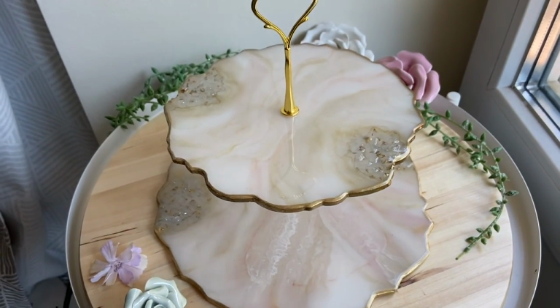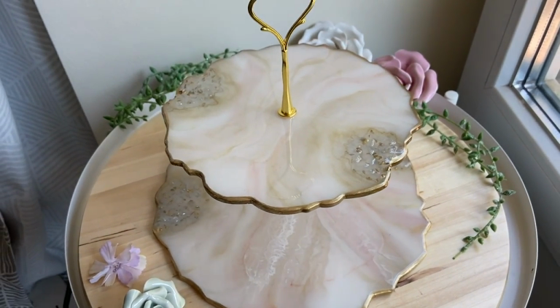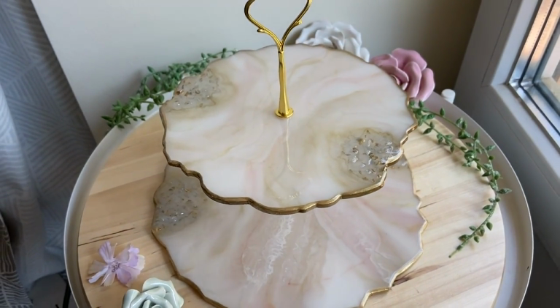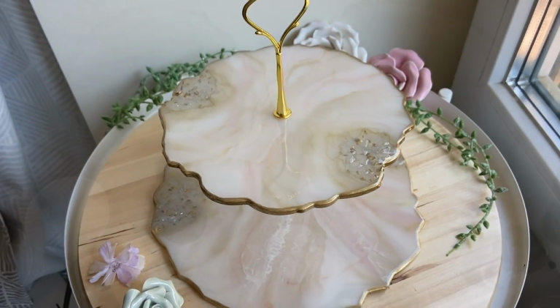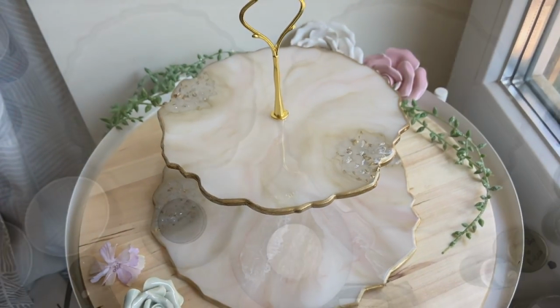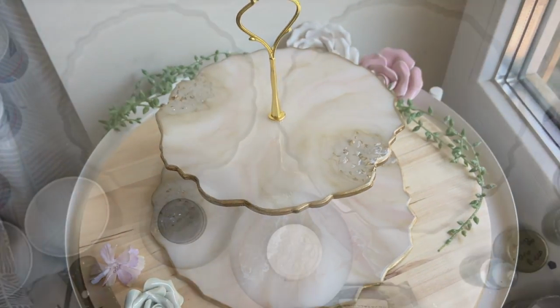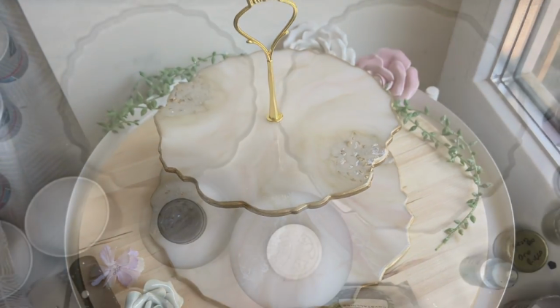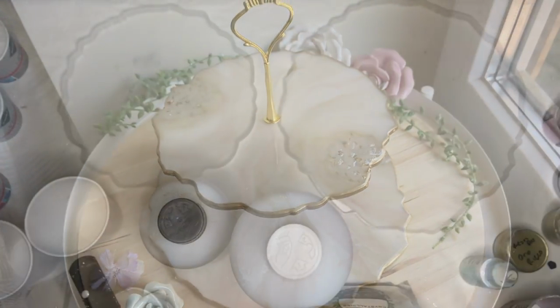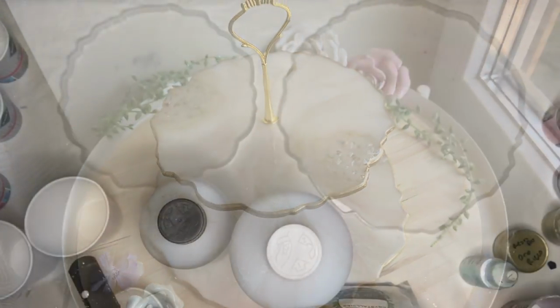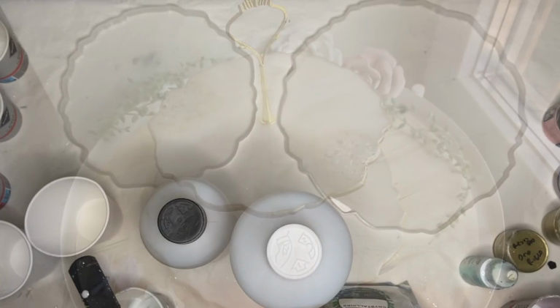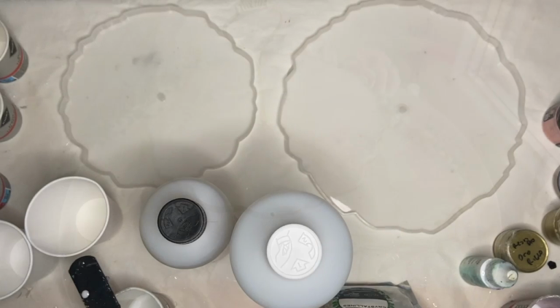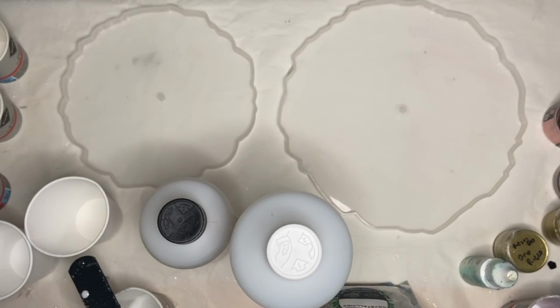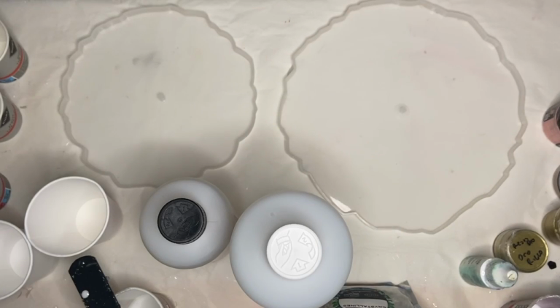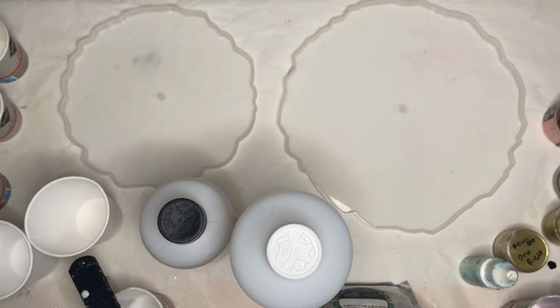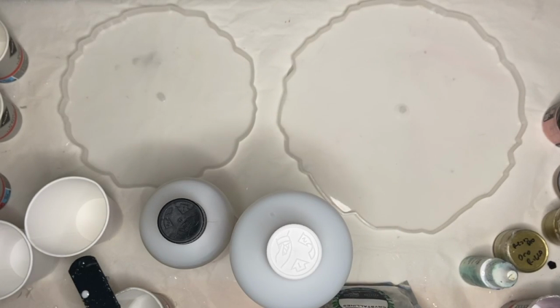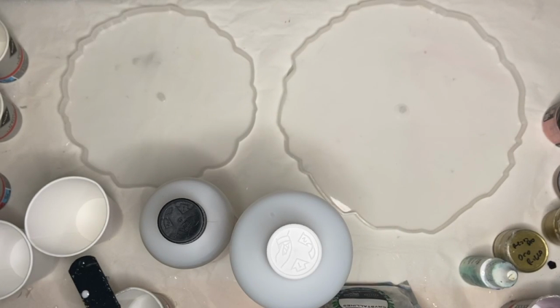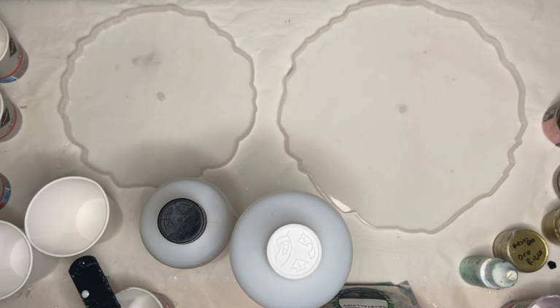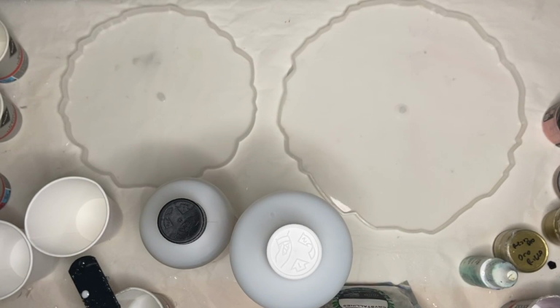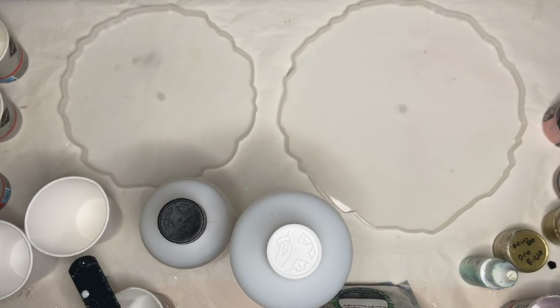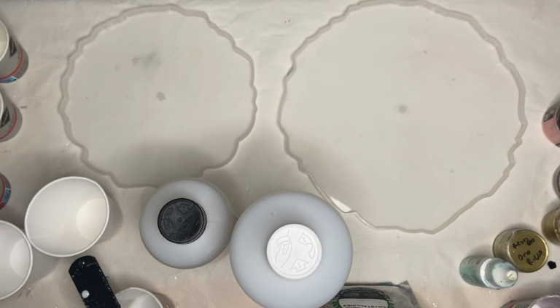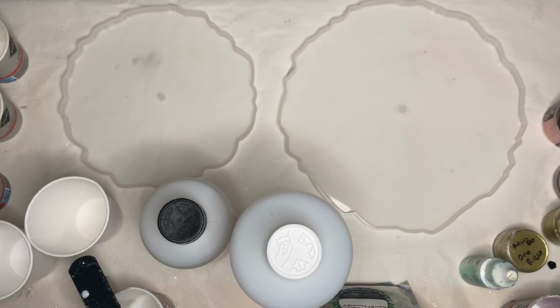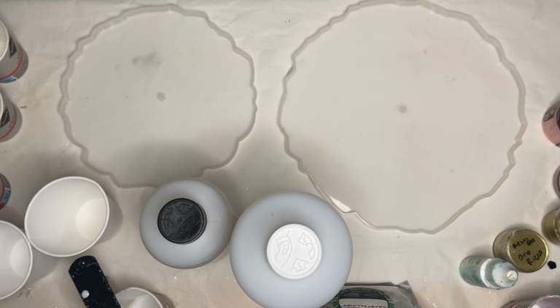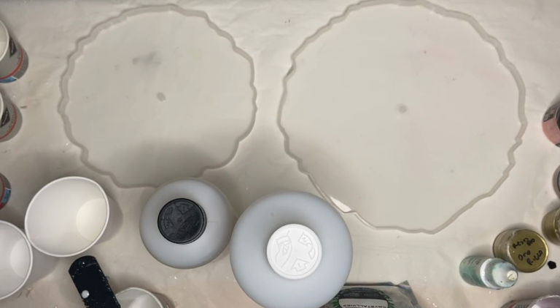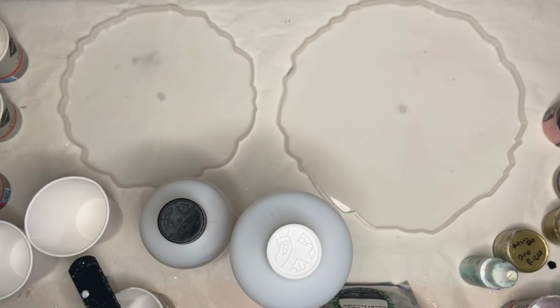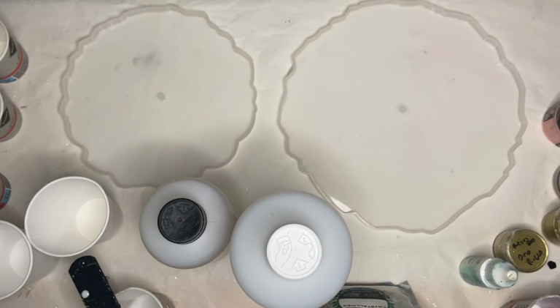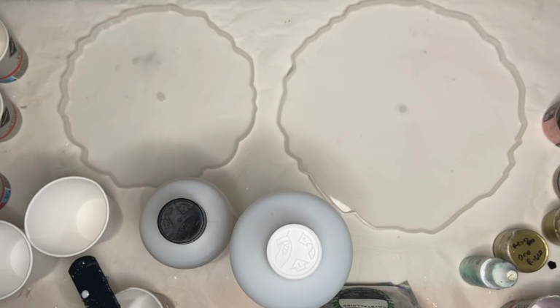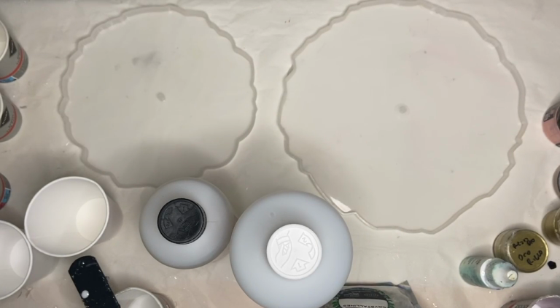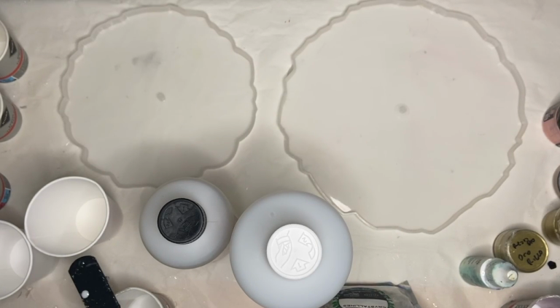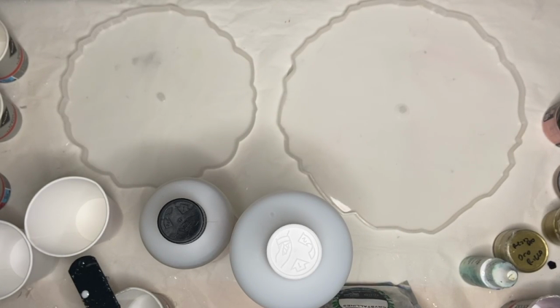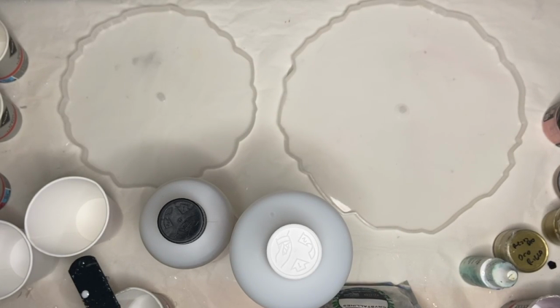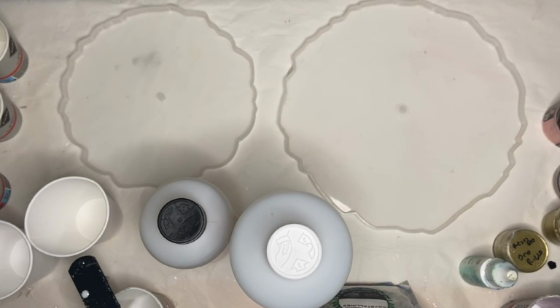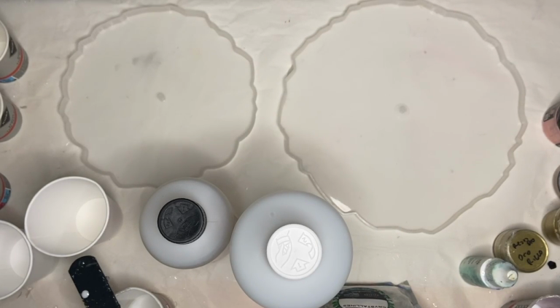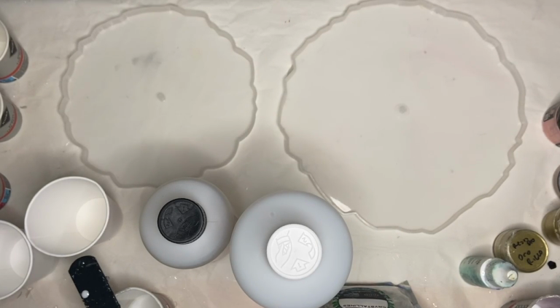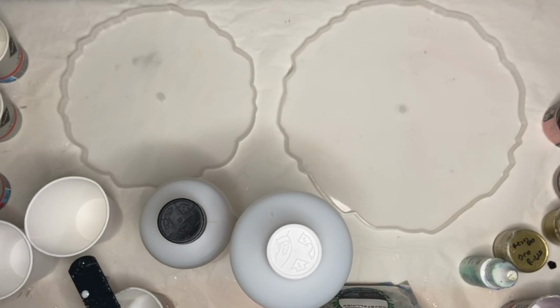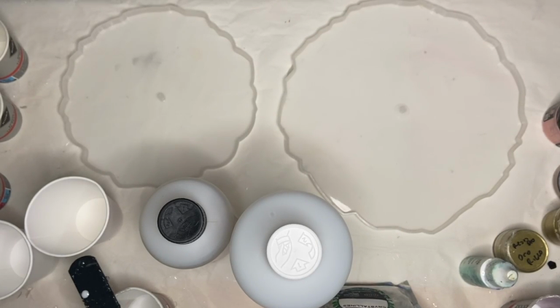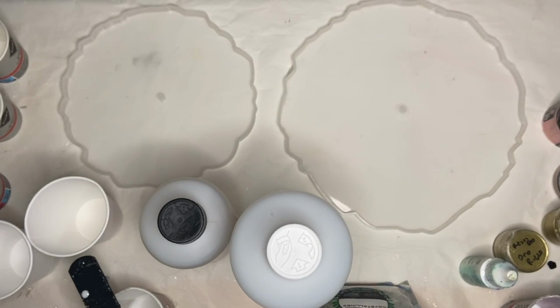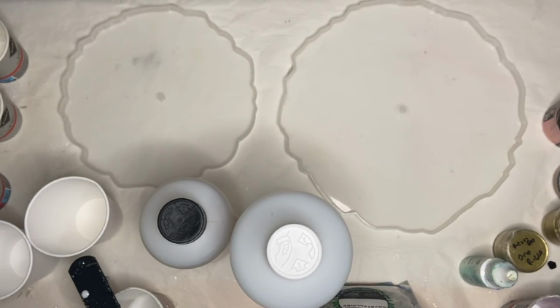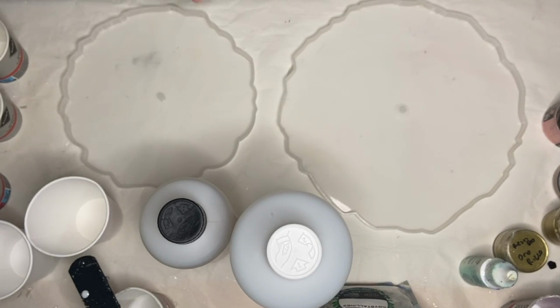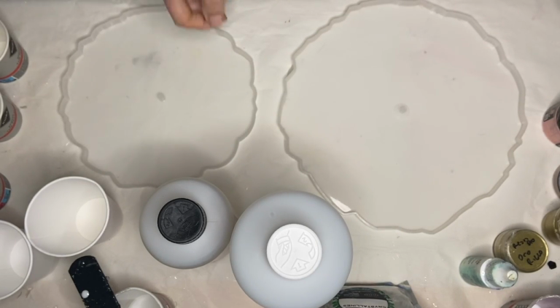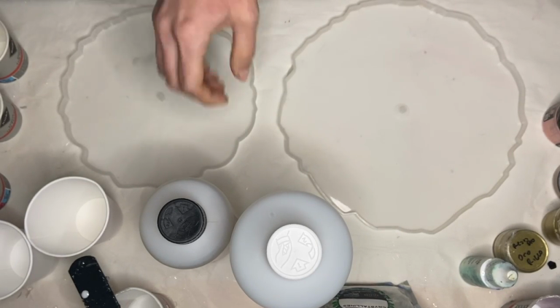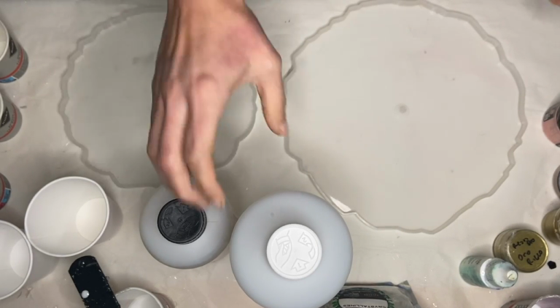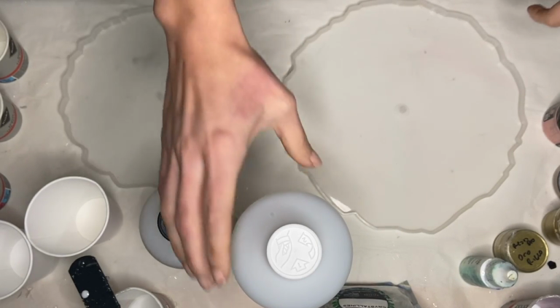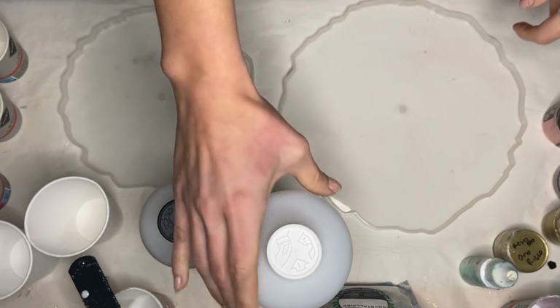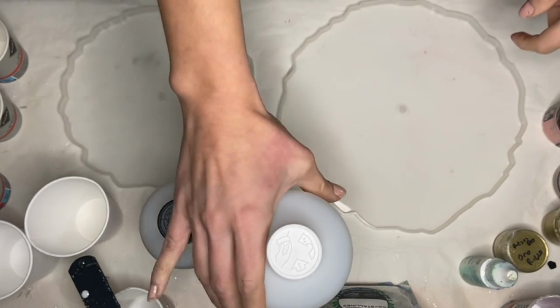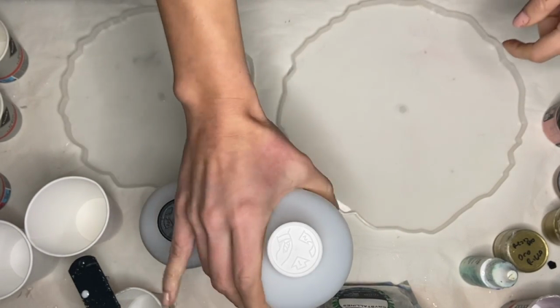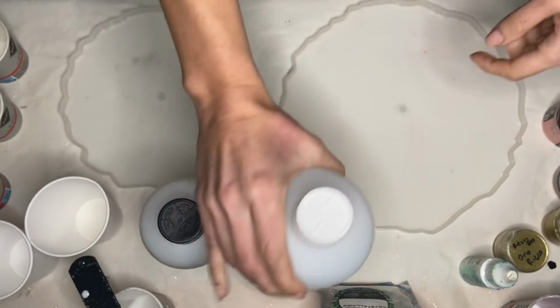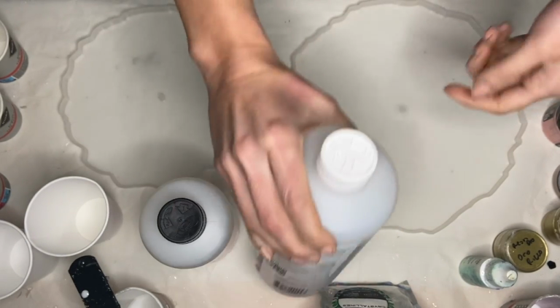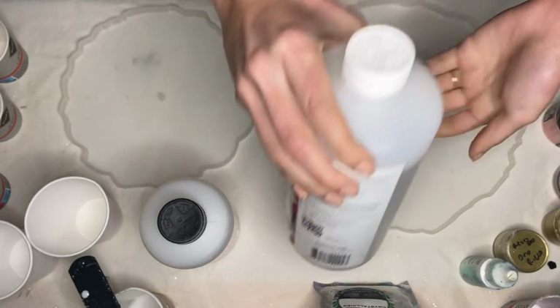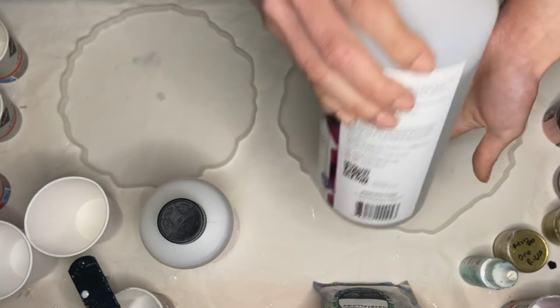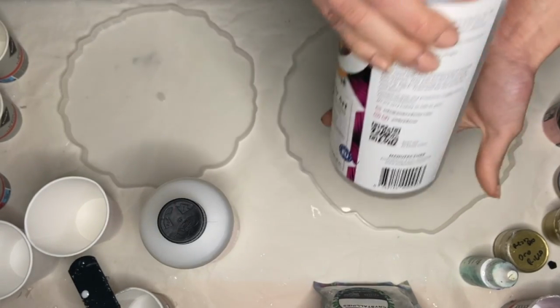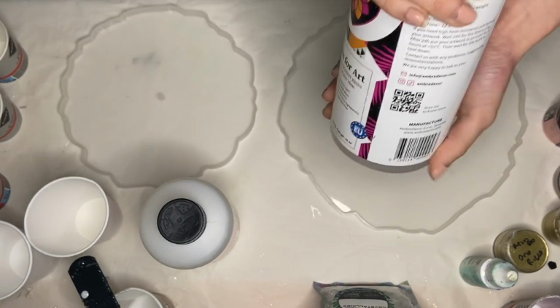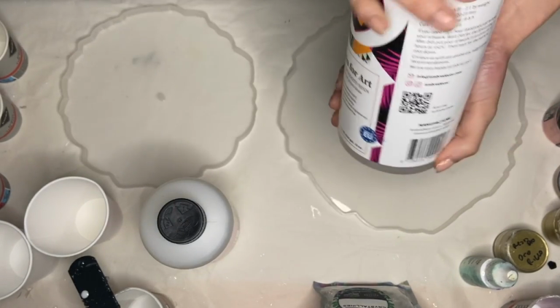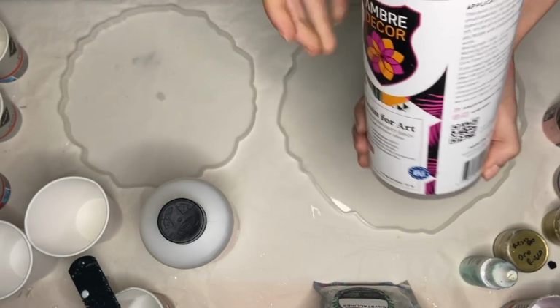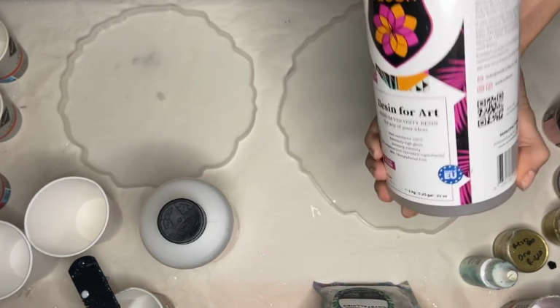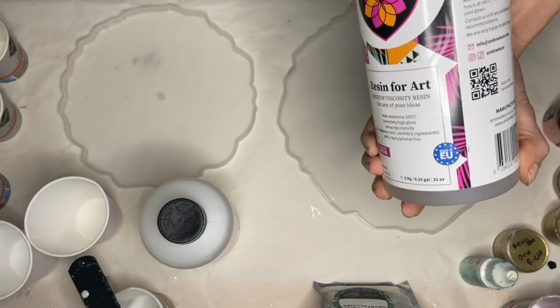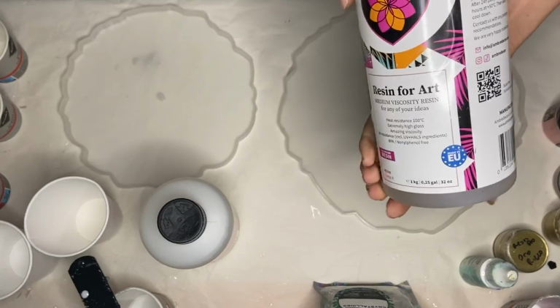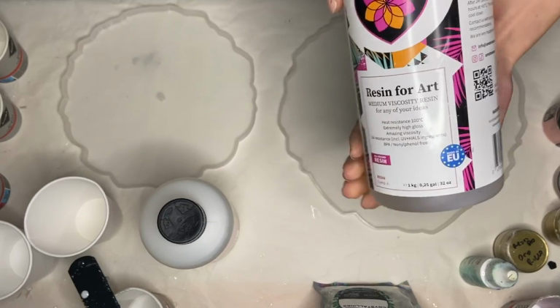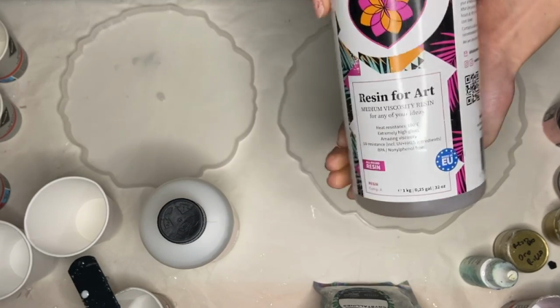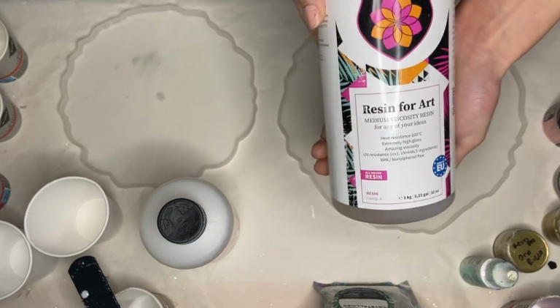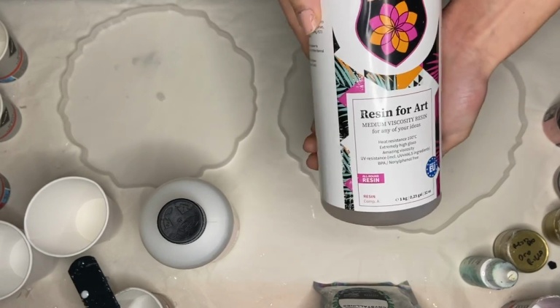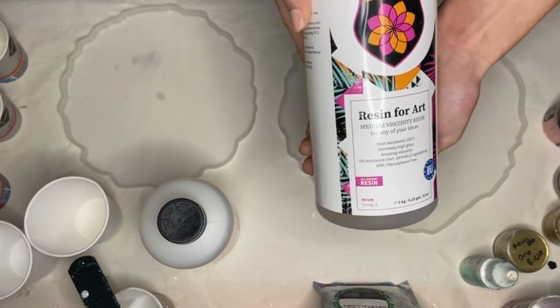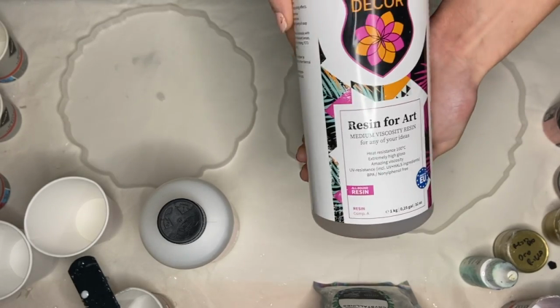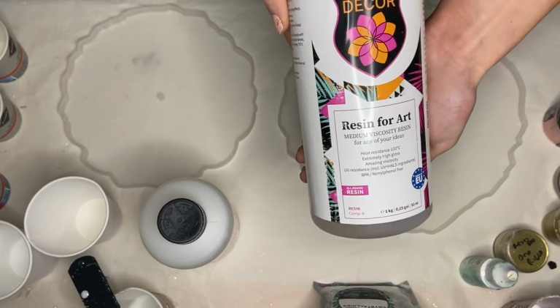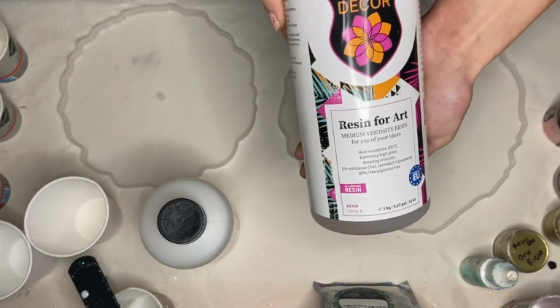Hi everyone, I'm Nadia and in today's video I'm going to be making a beautiful marble resin cake stand.